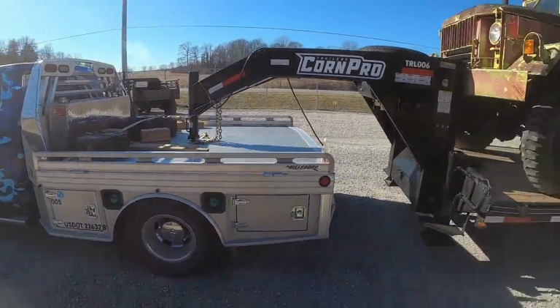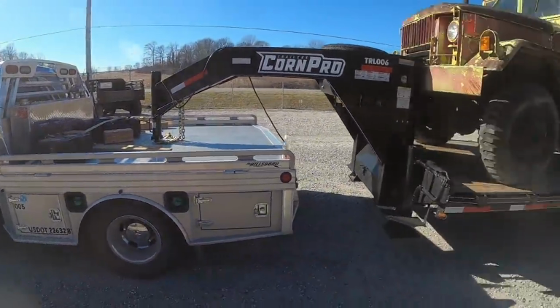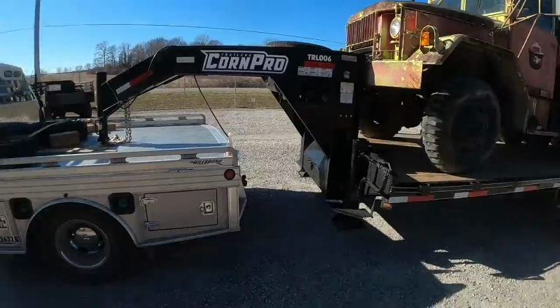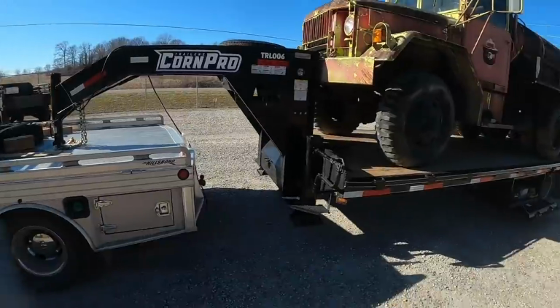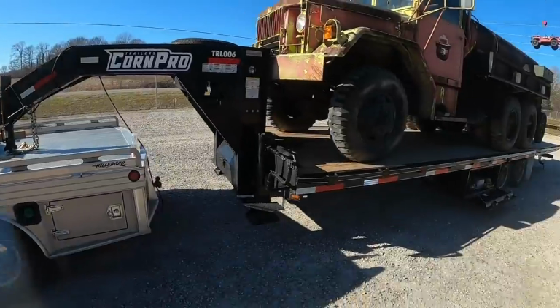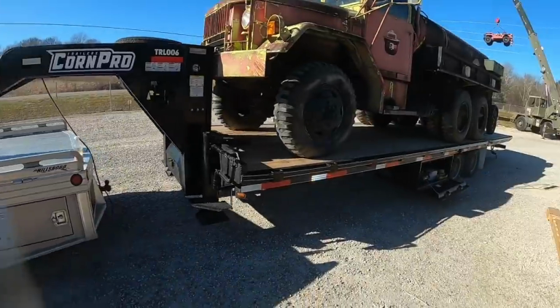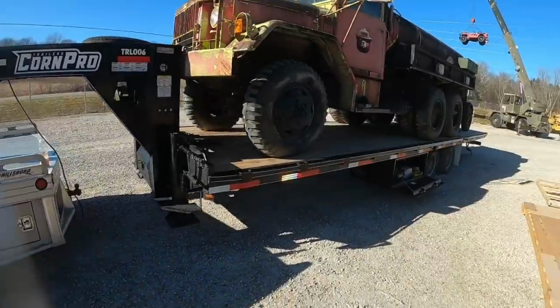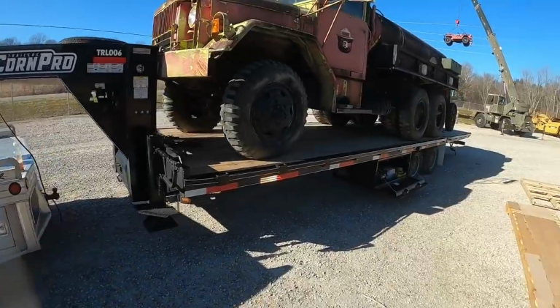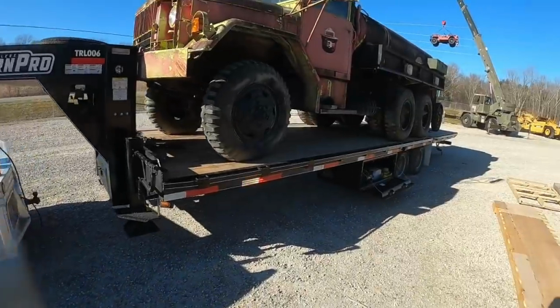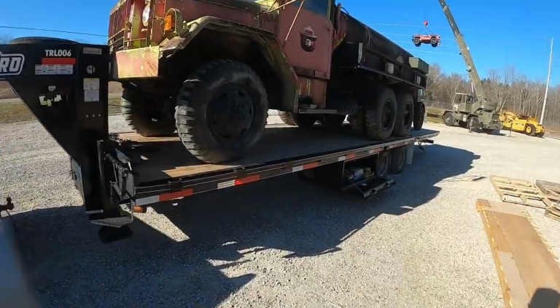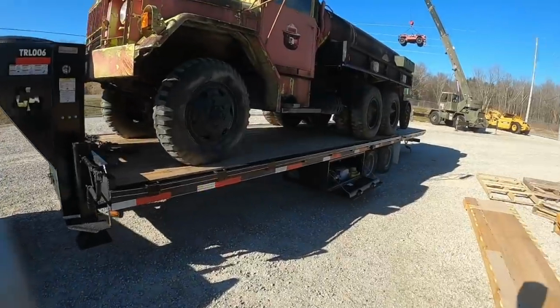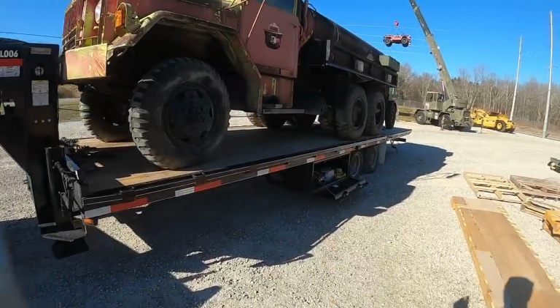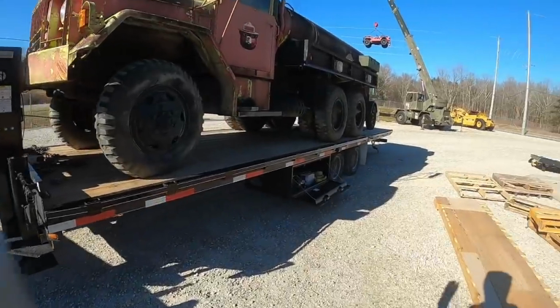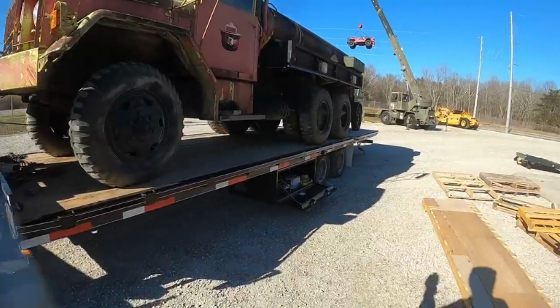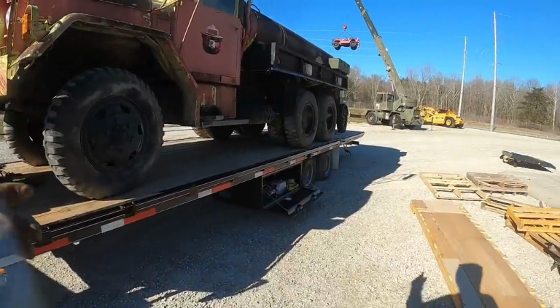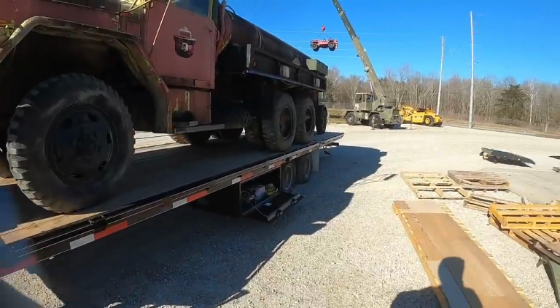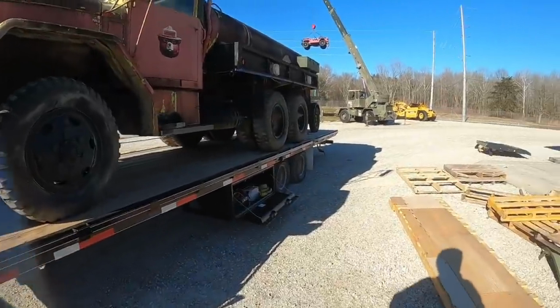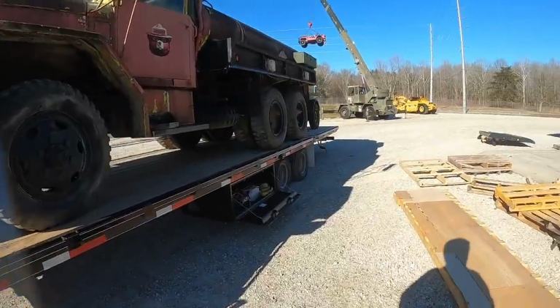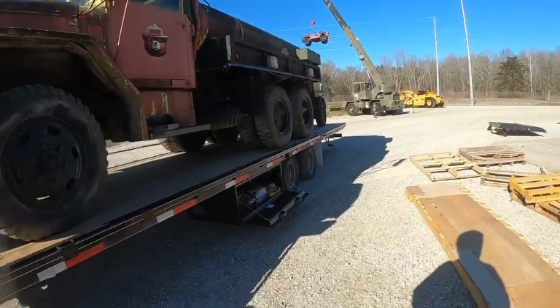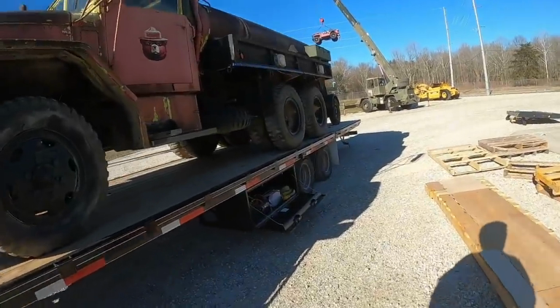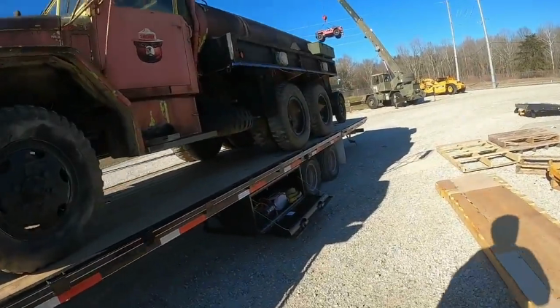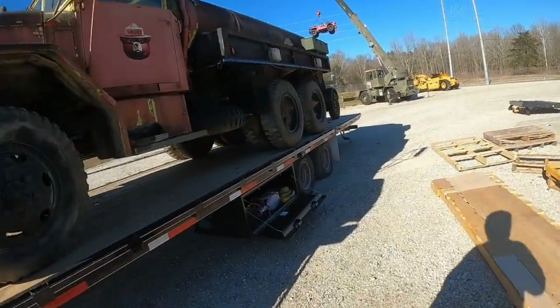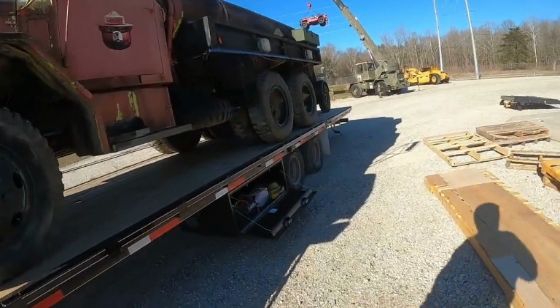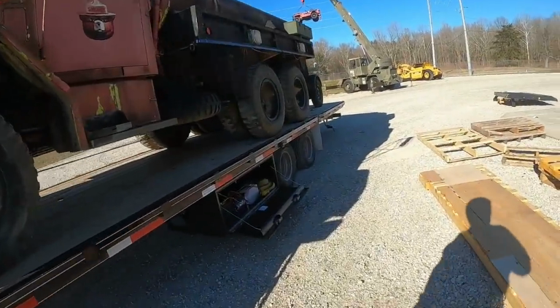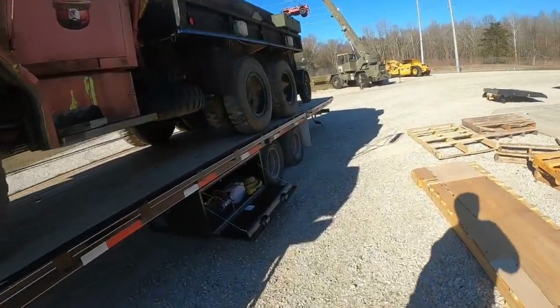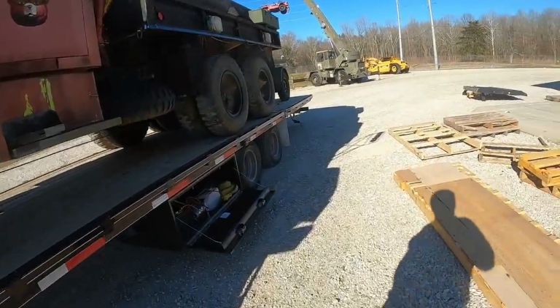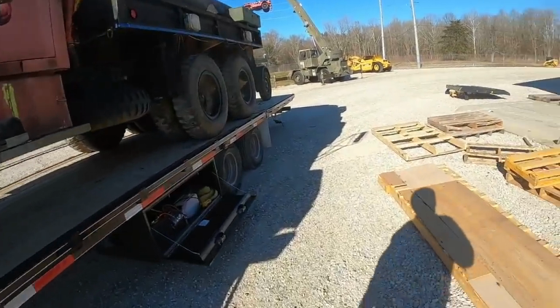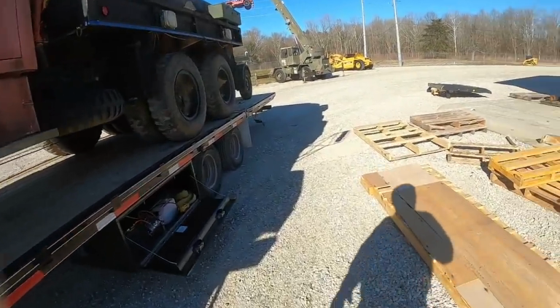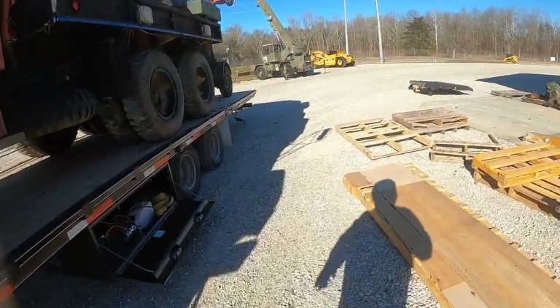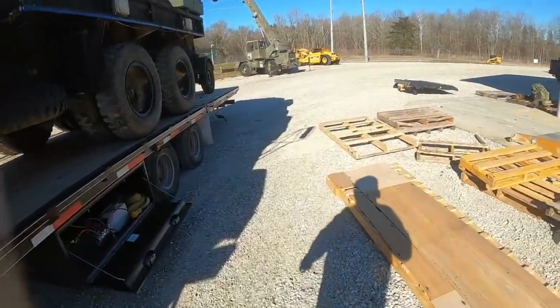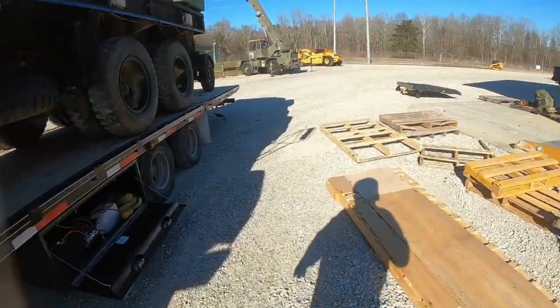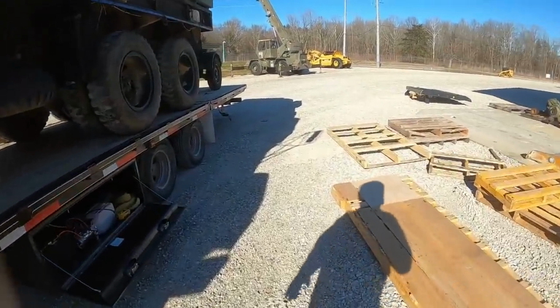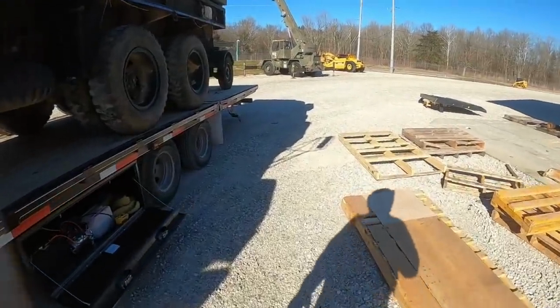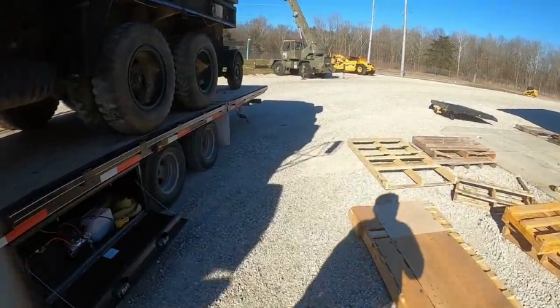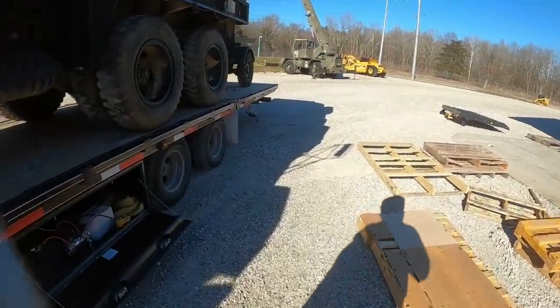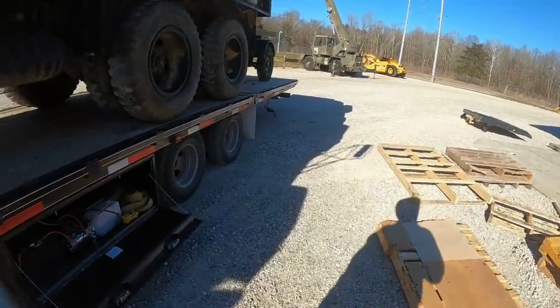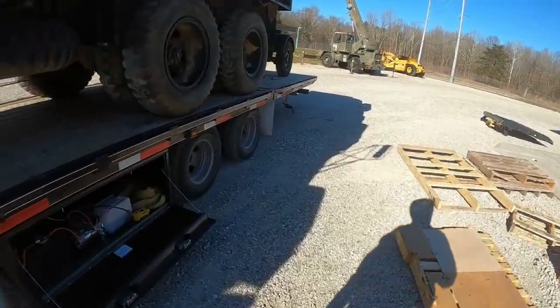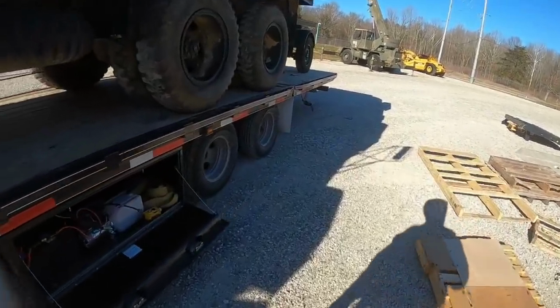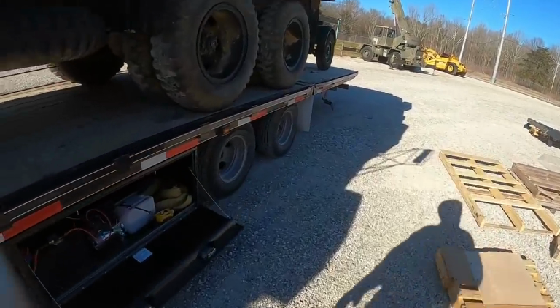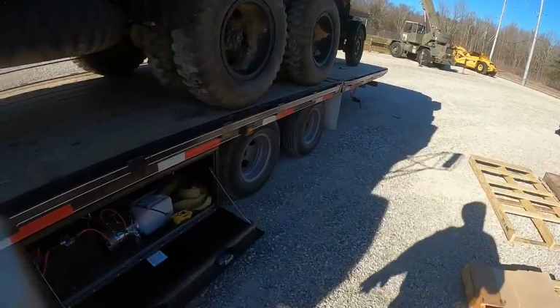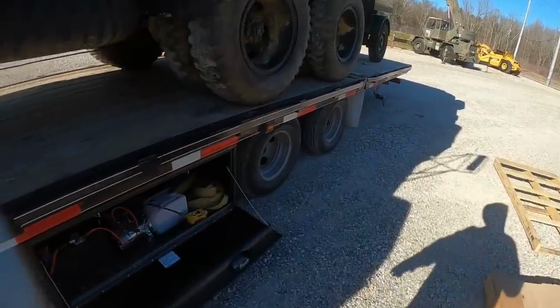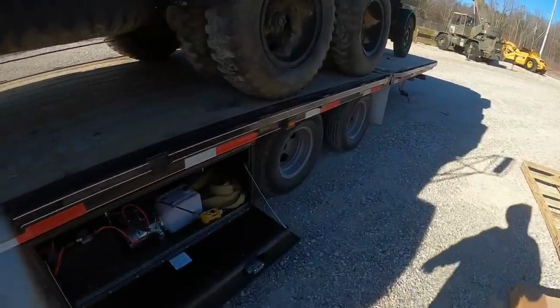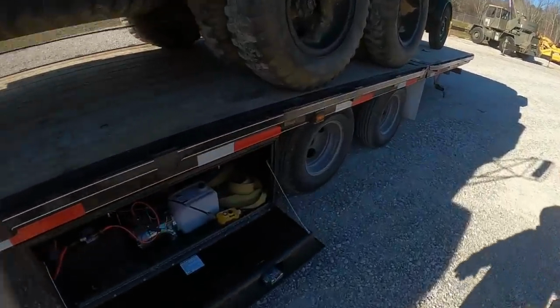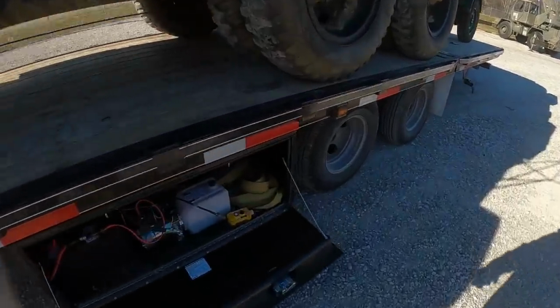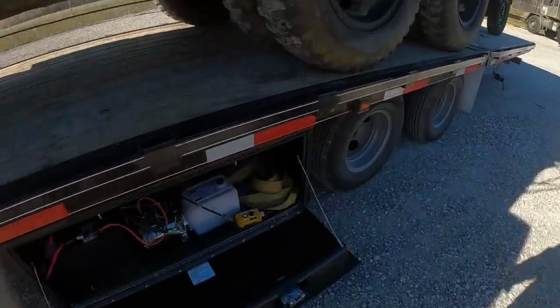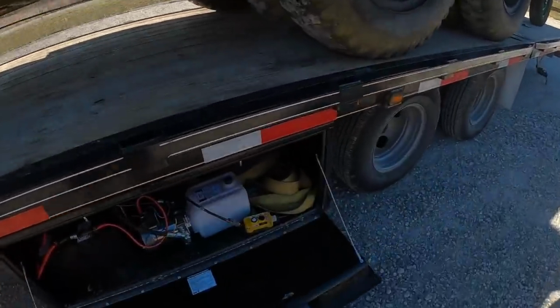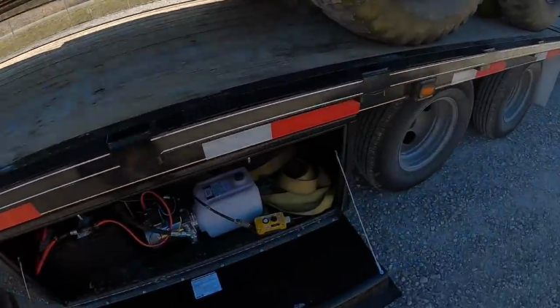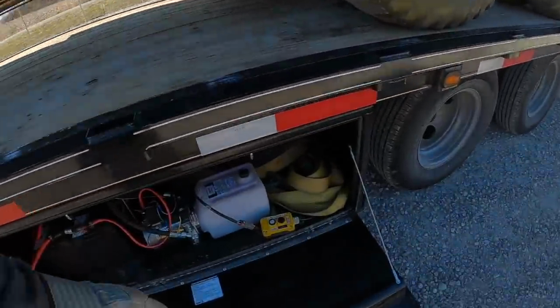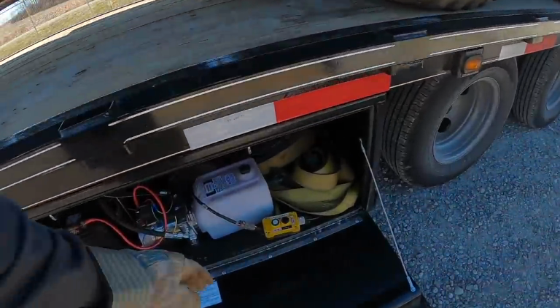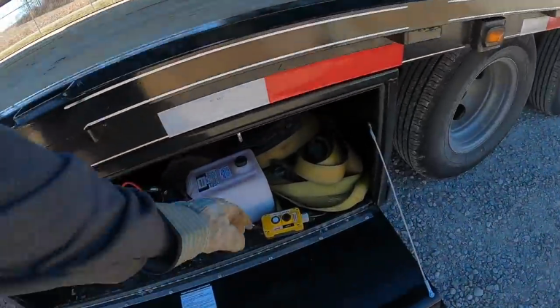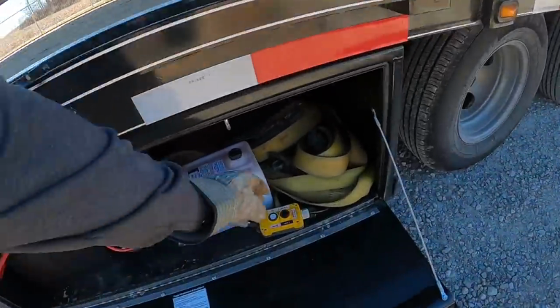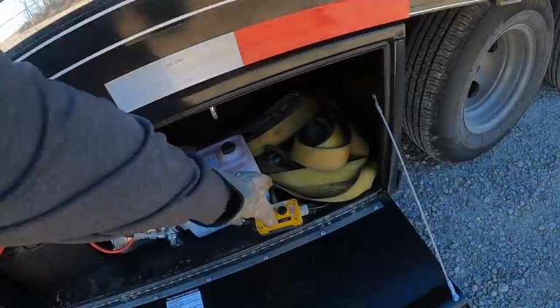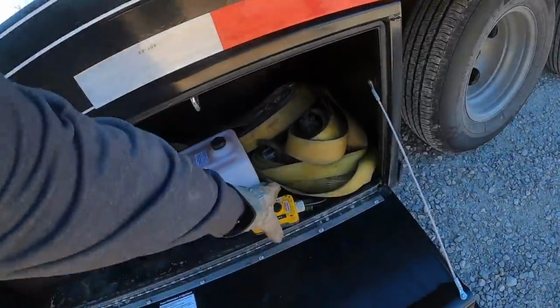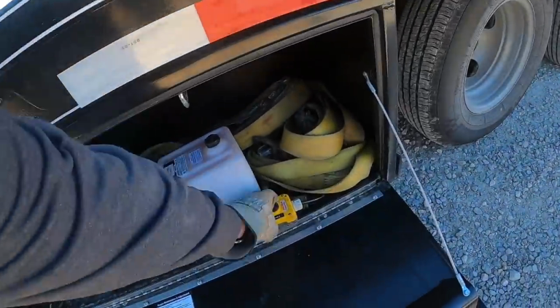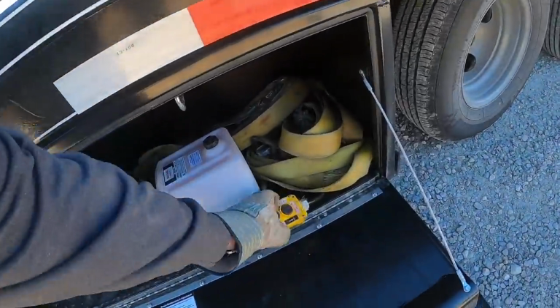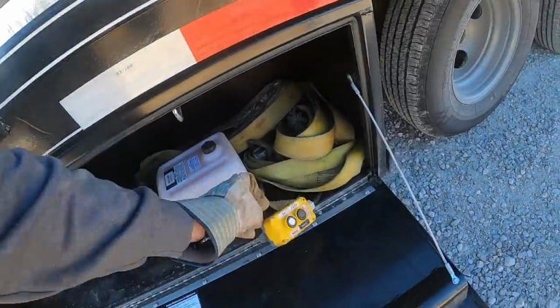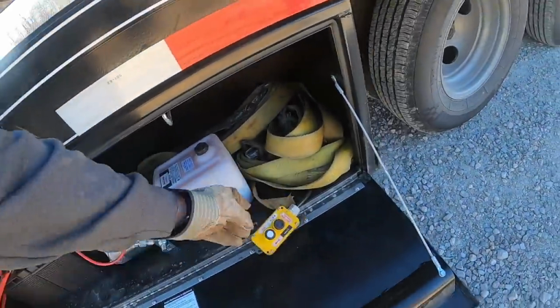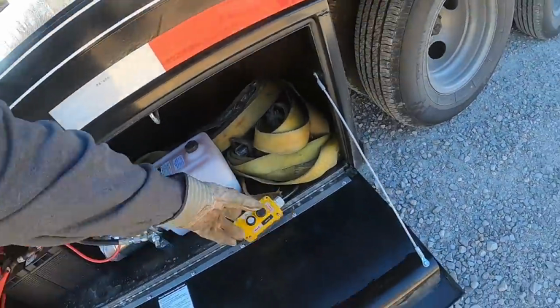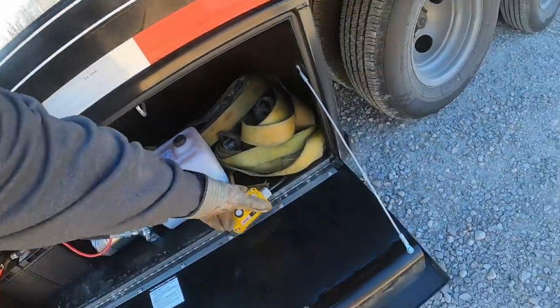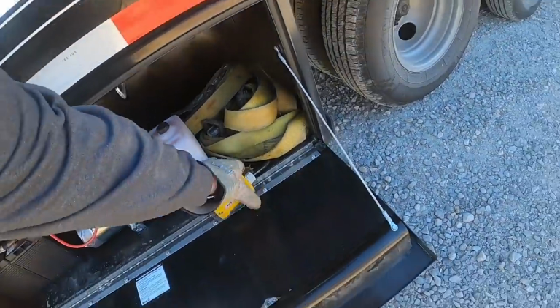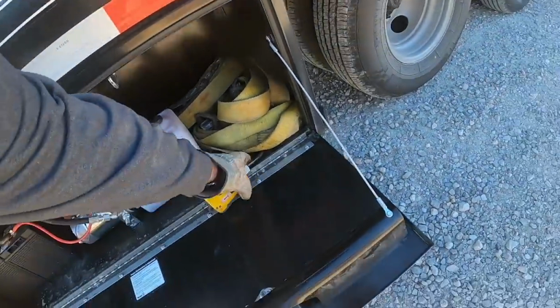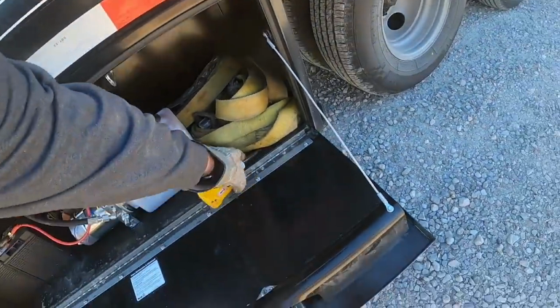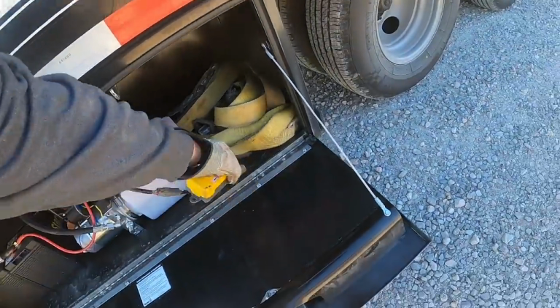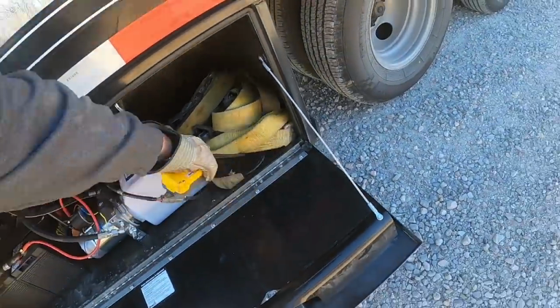All right, made it back at the shop. Getting her unchained. I'm going to set the tail down on the trailer.